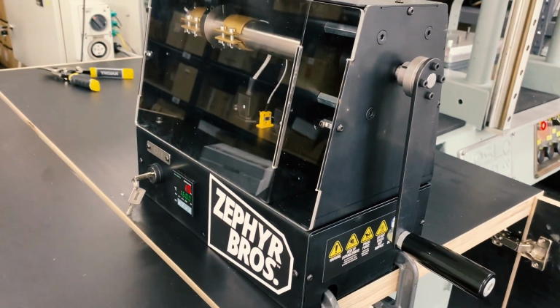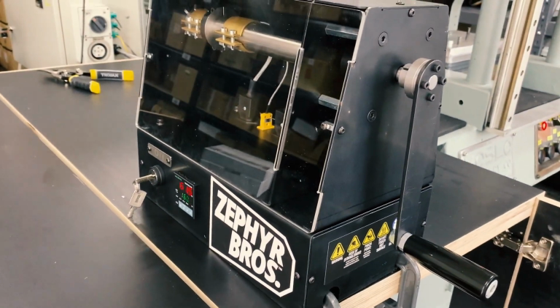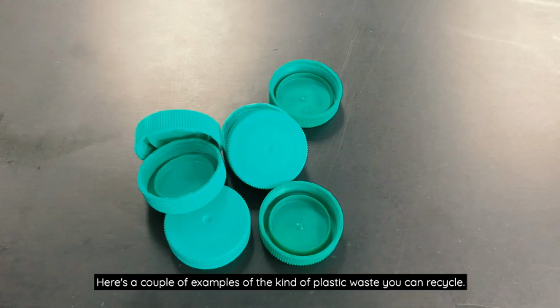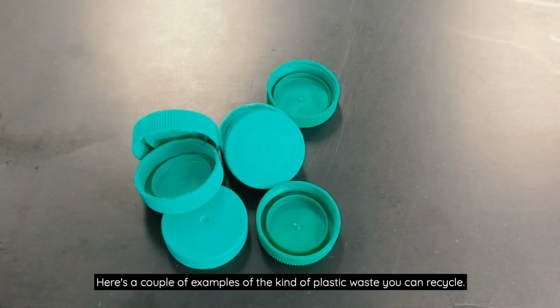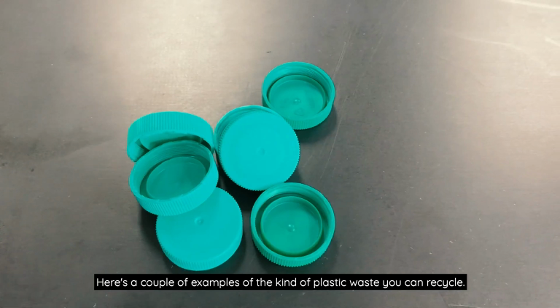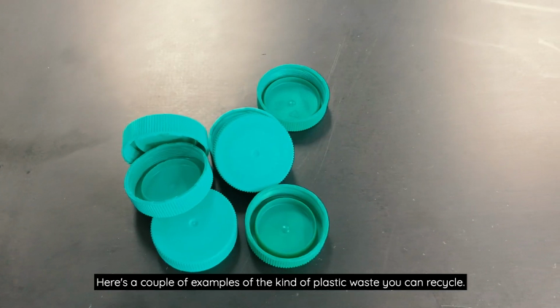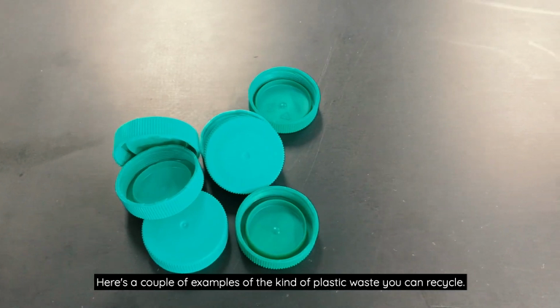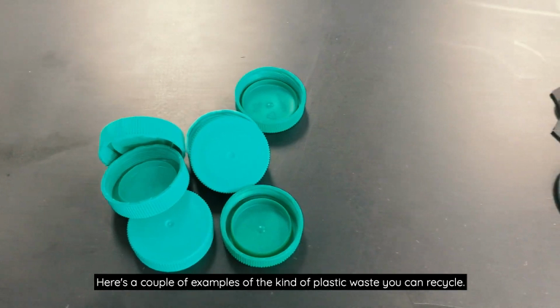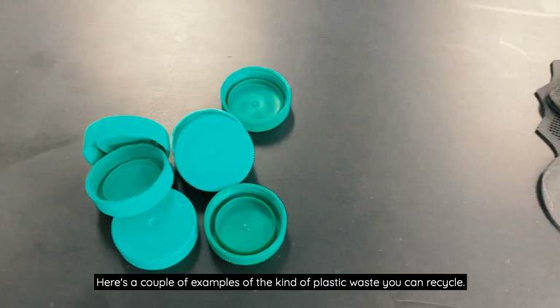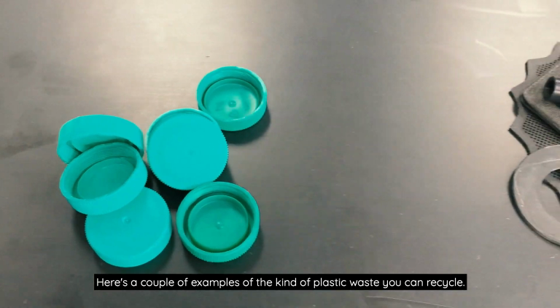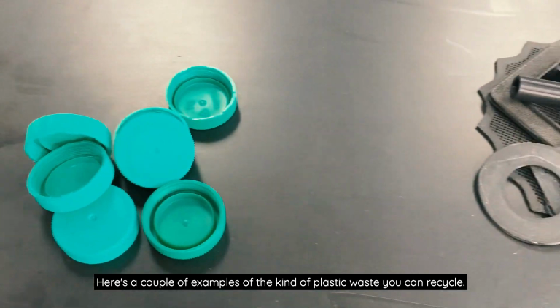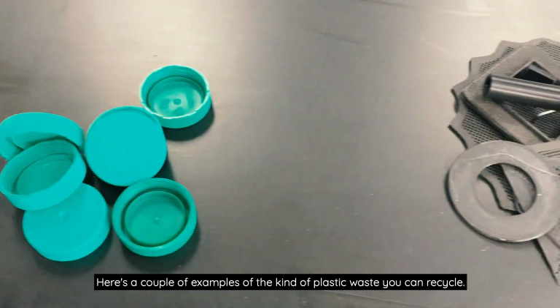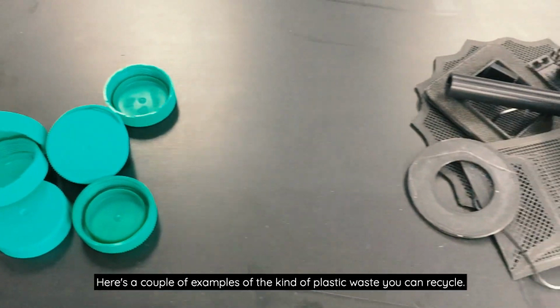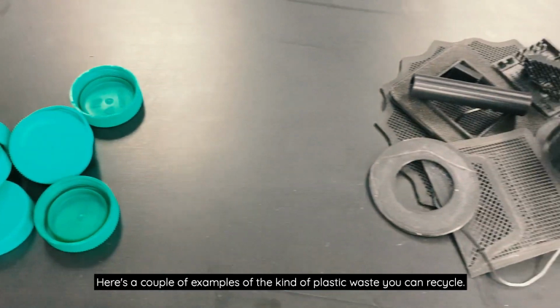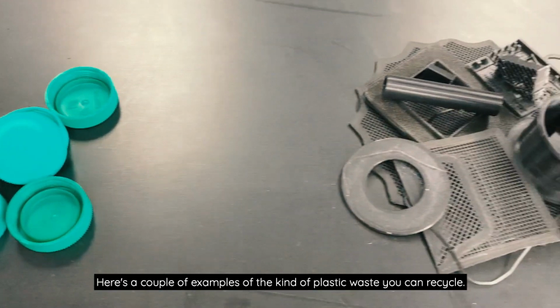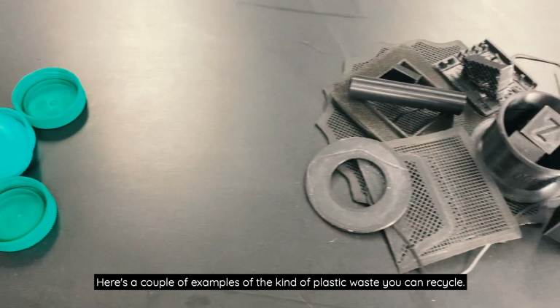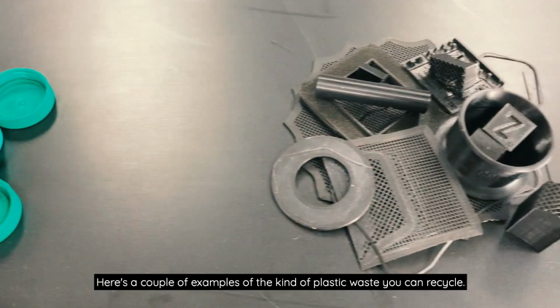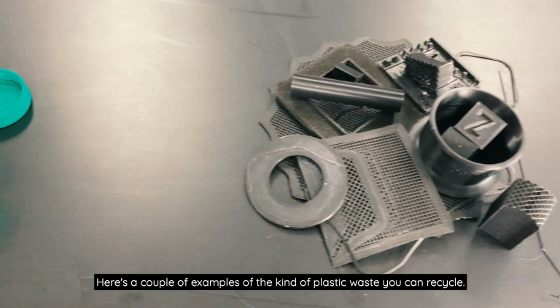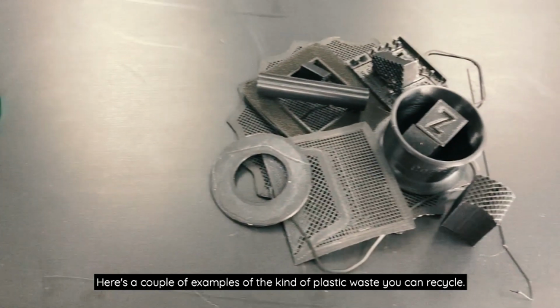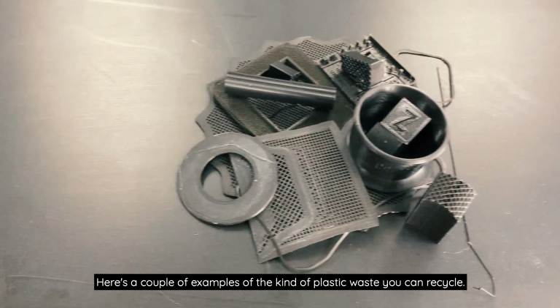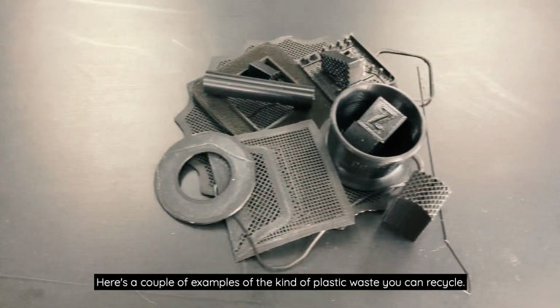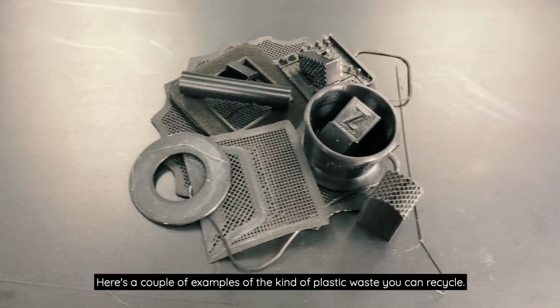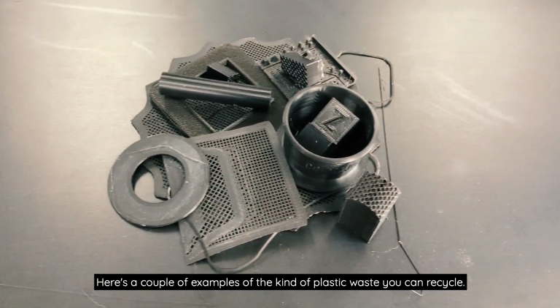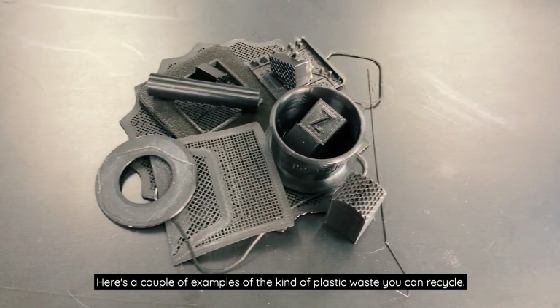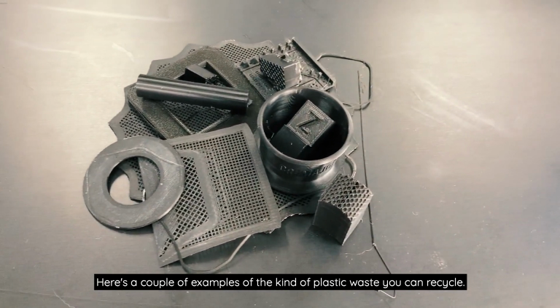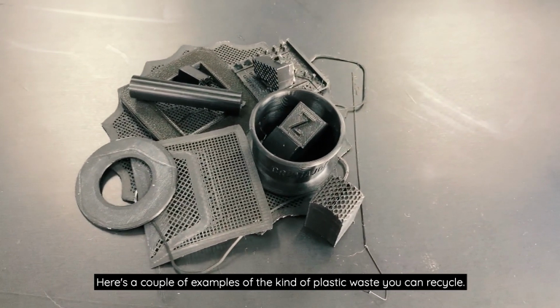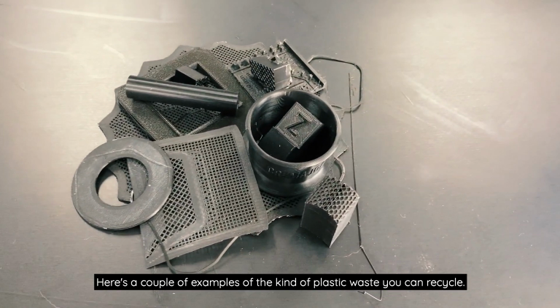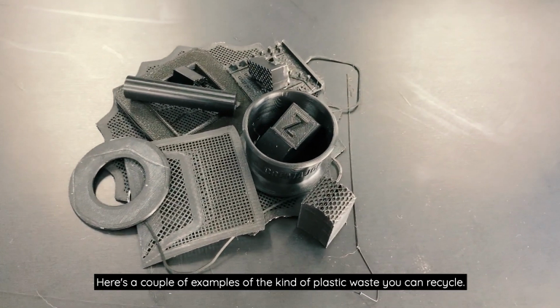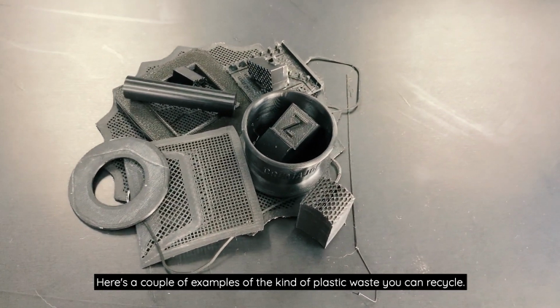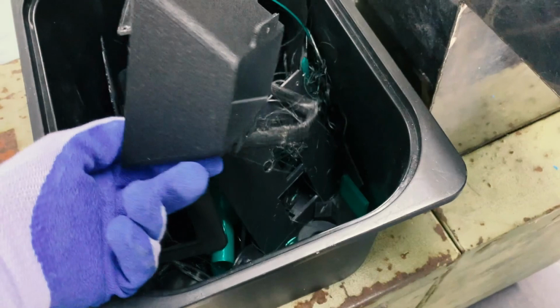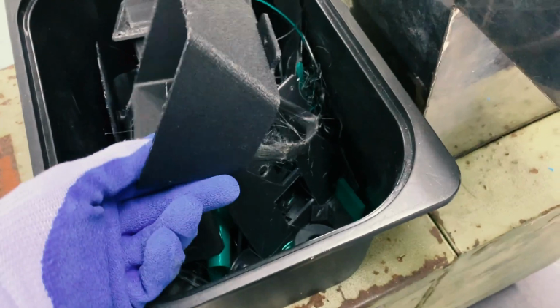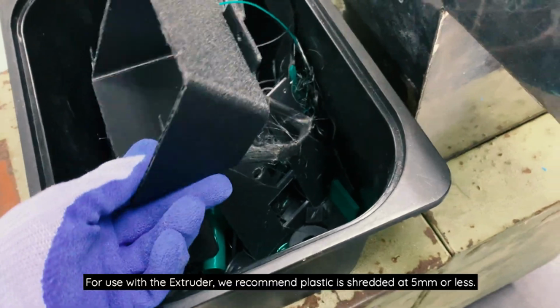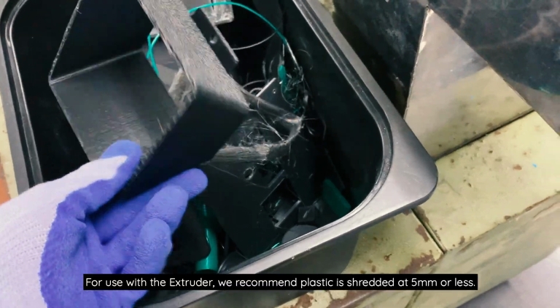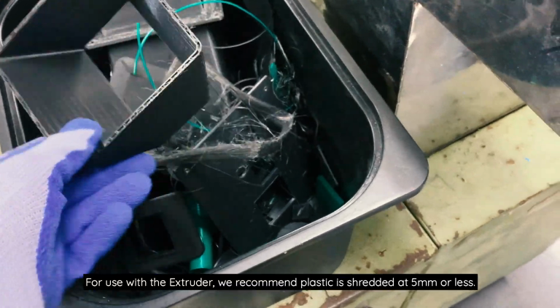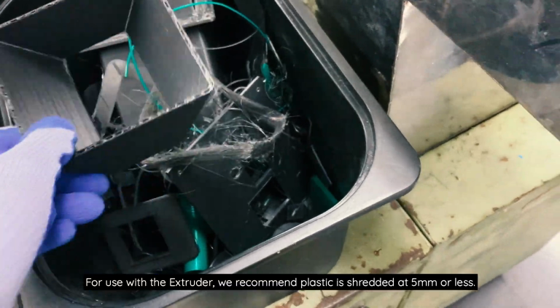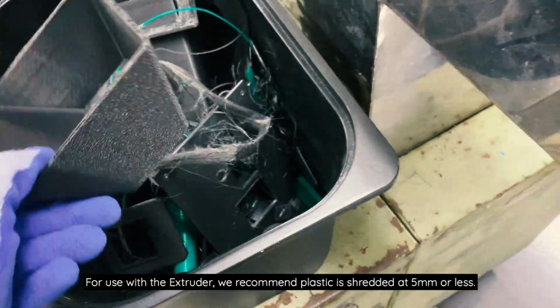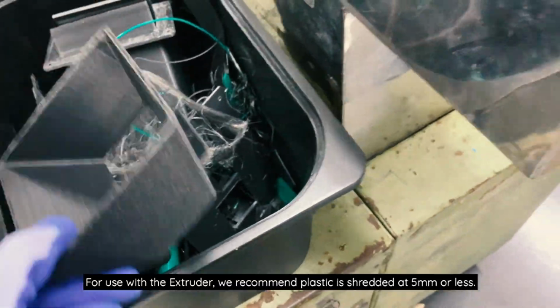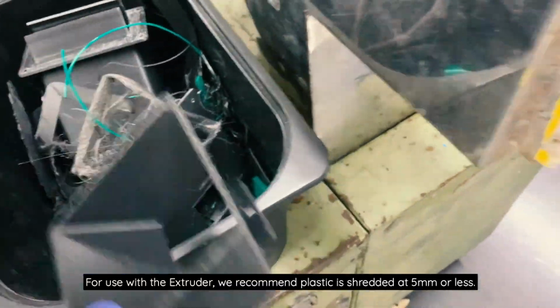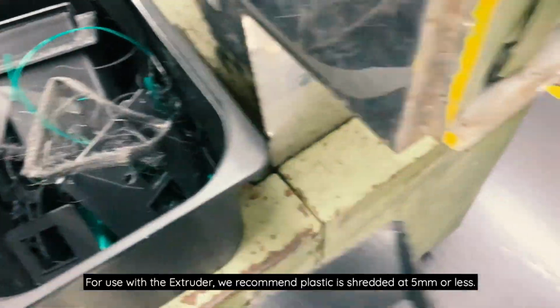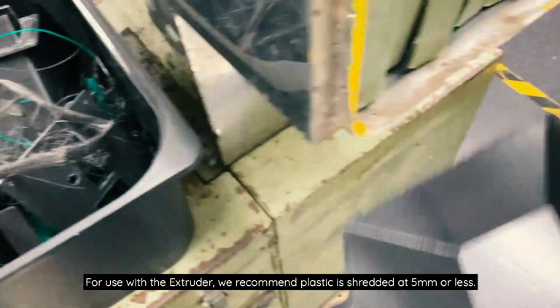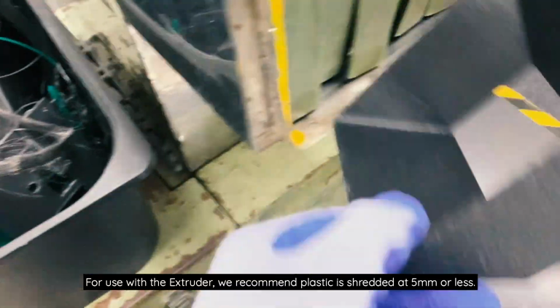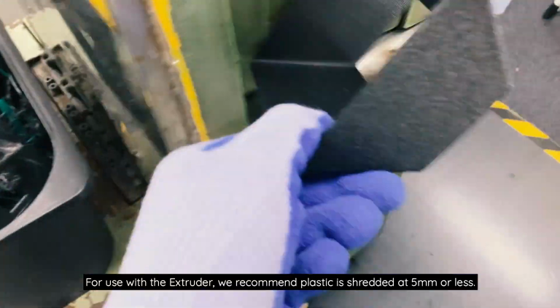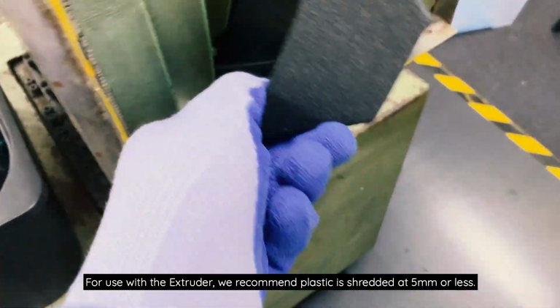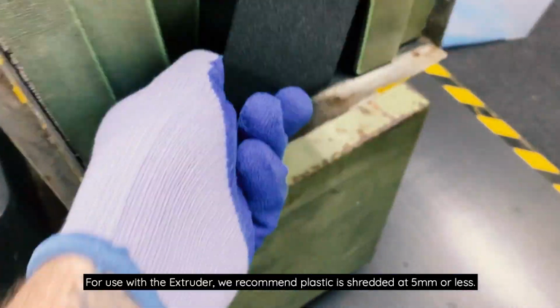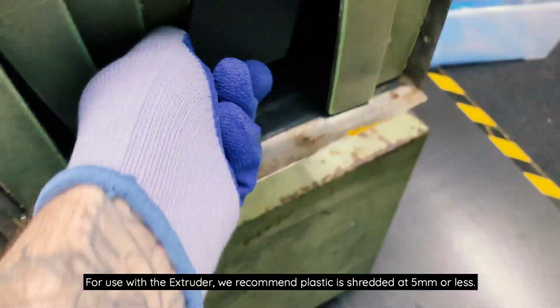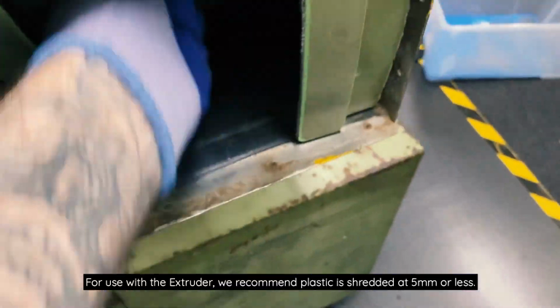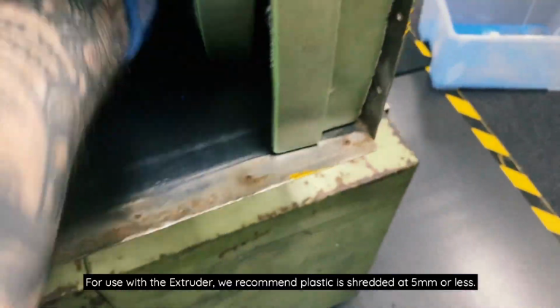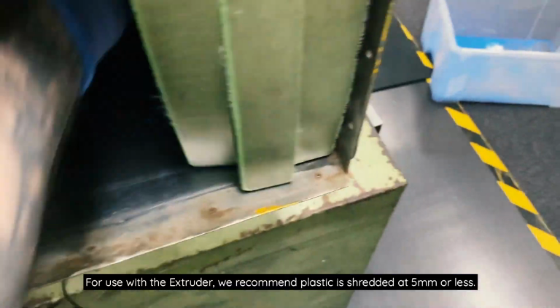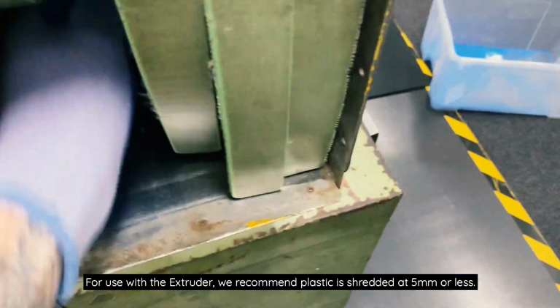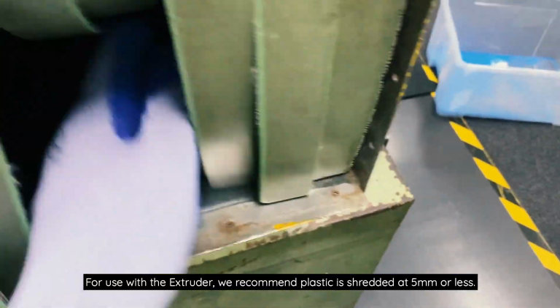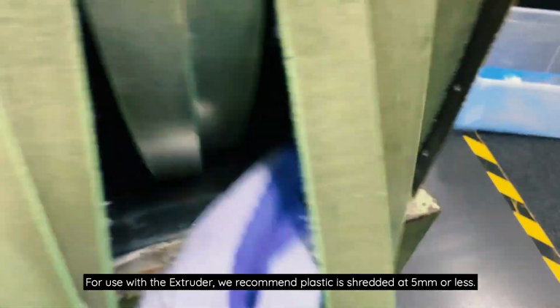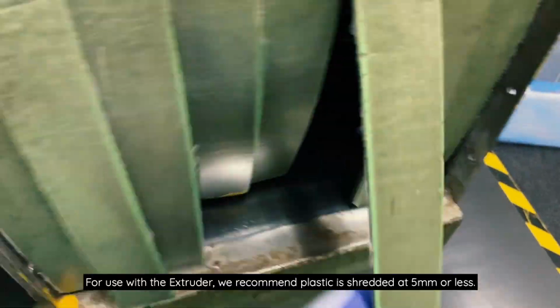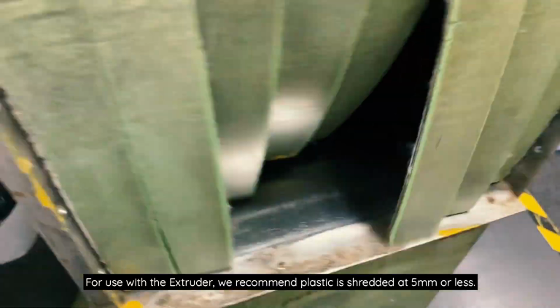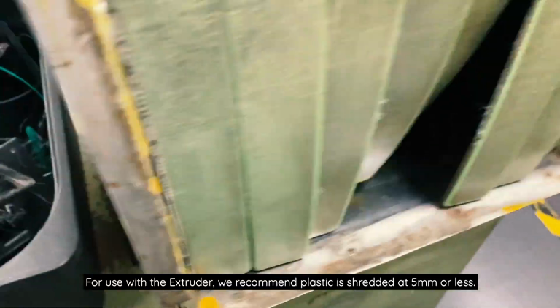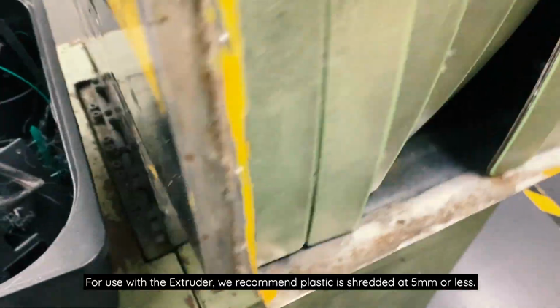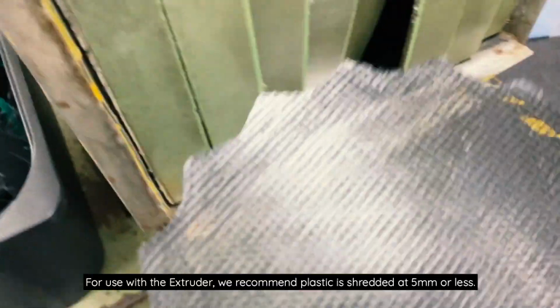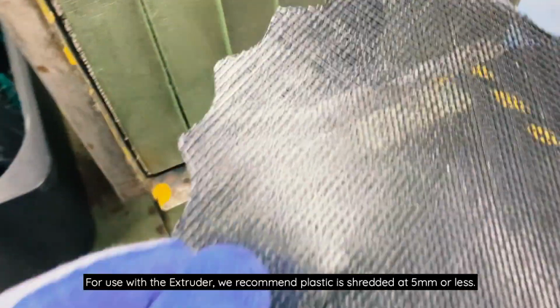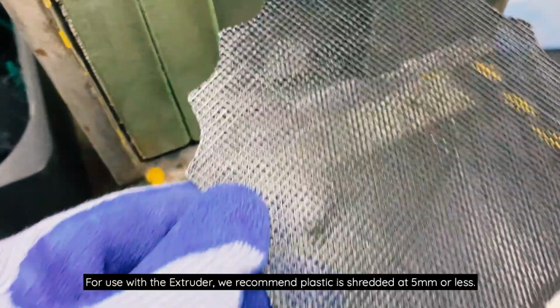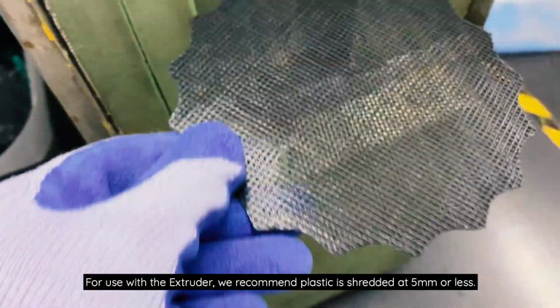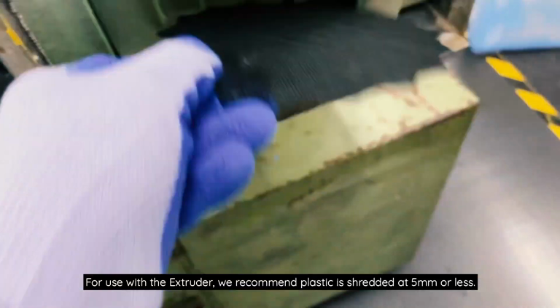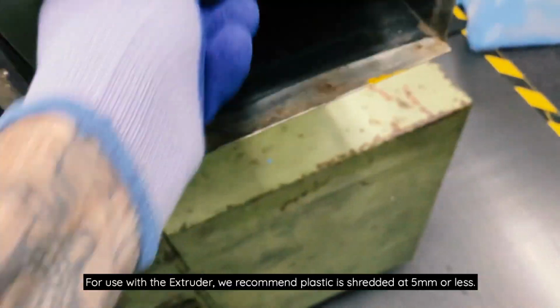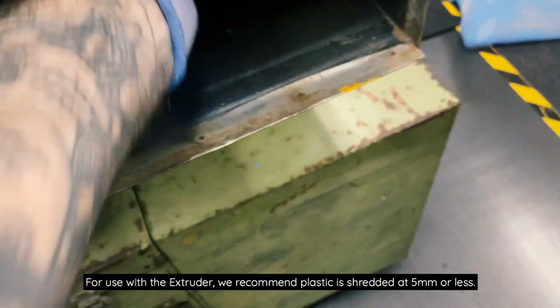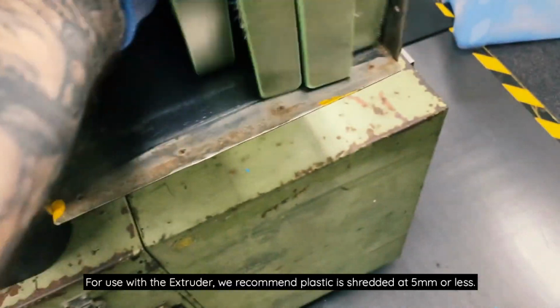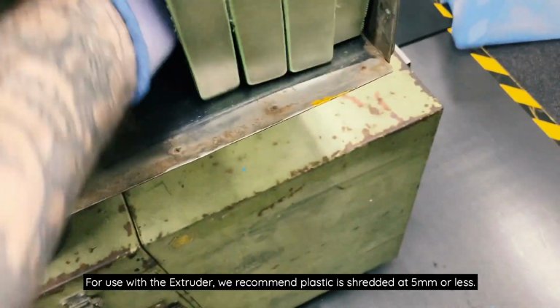Here's a couple of examples of the kind of plastic waste you can recycle. For use with the extruder, we recommend plastic is shredded at 5mm or less.